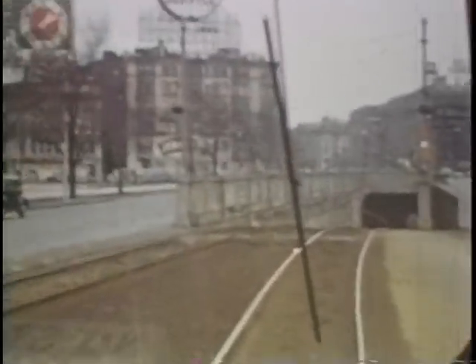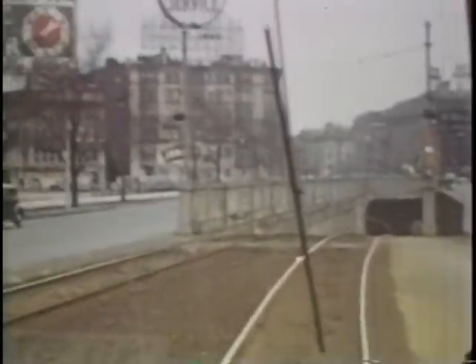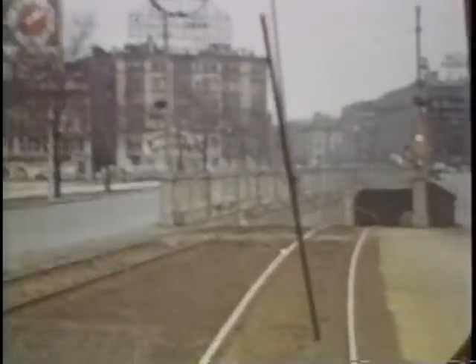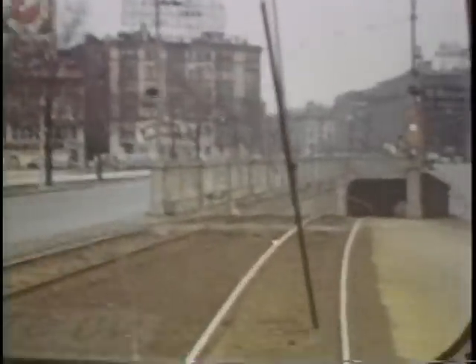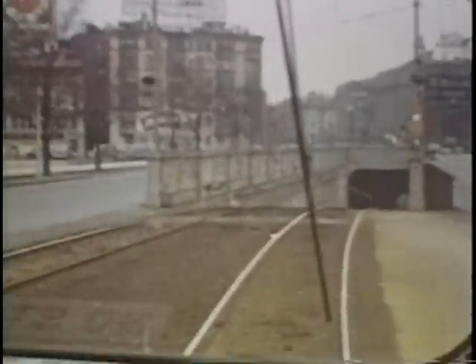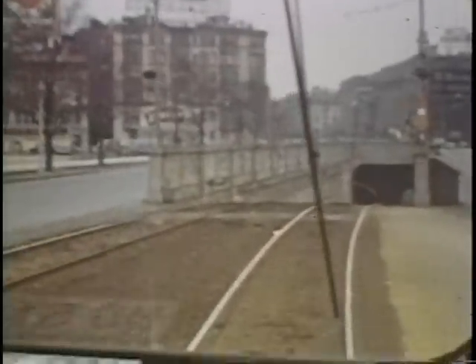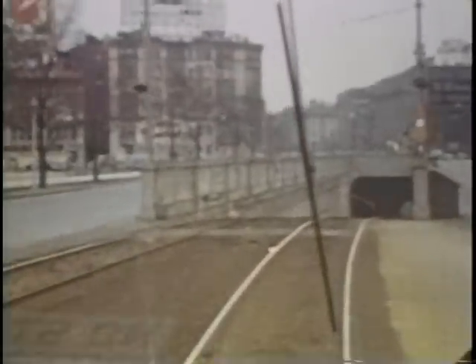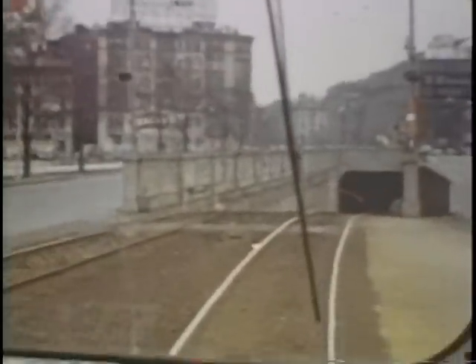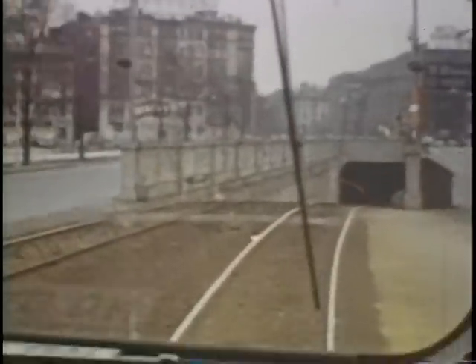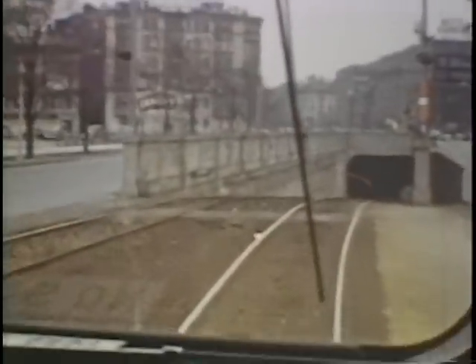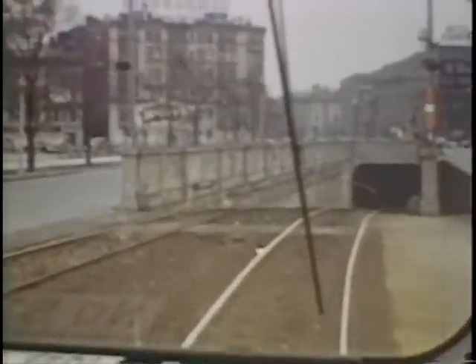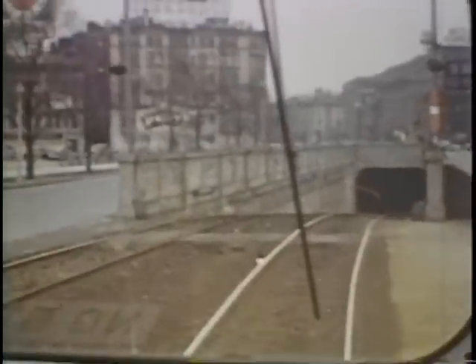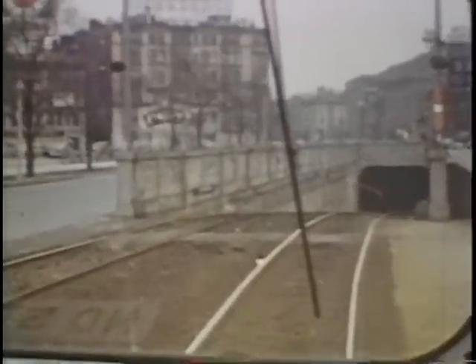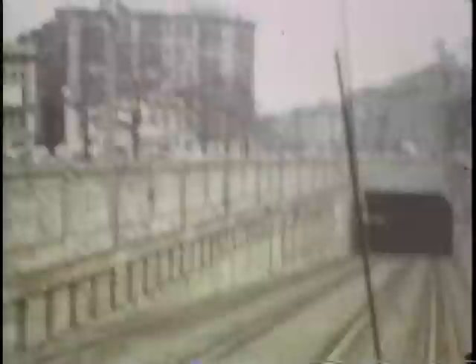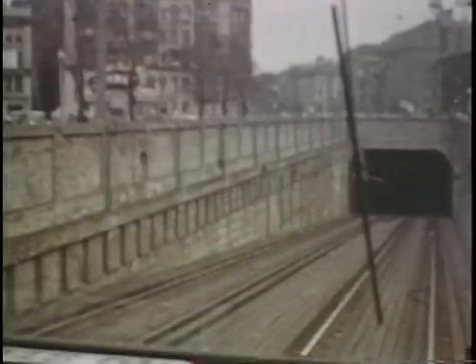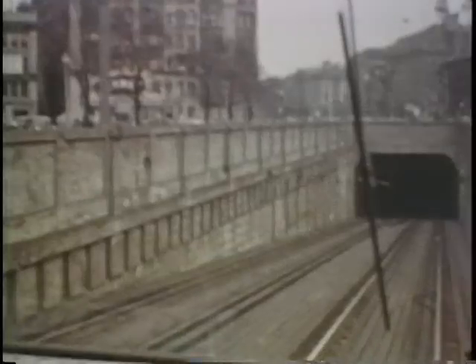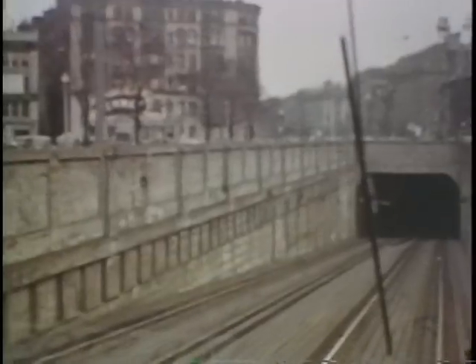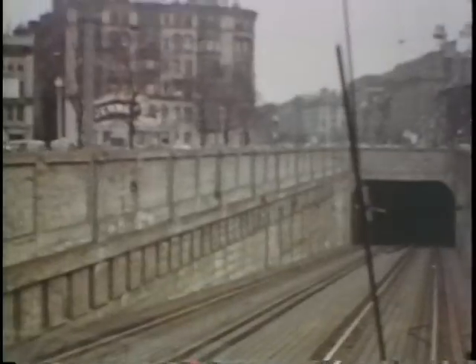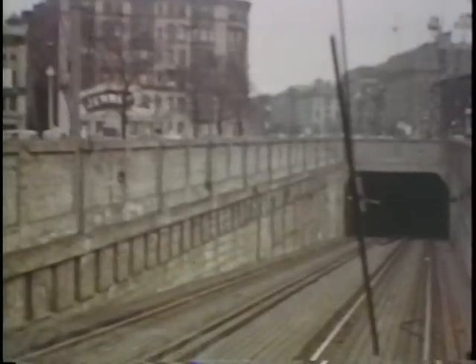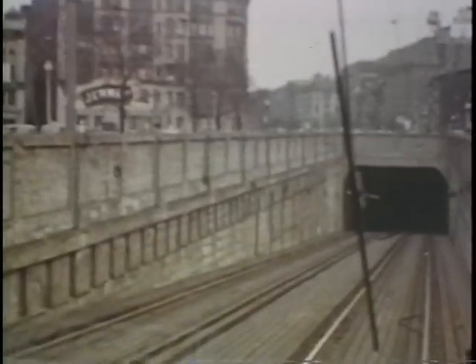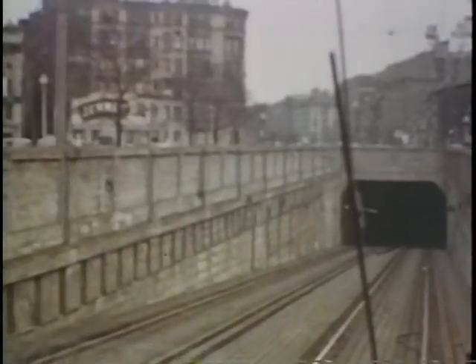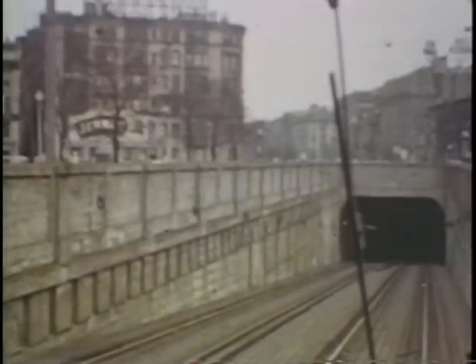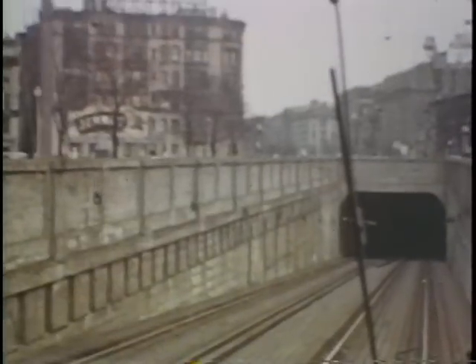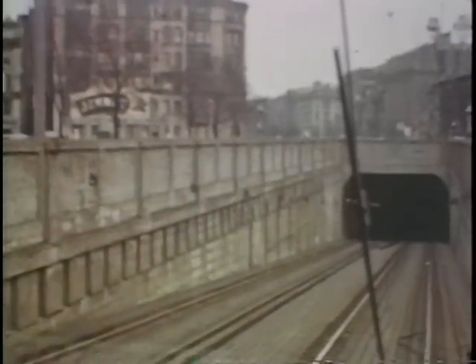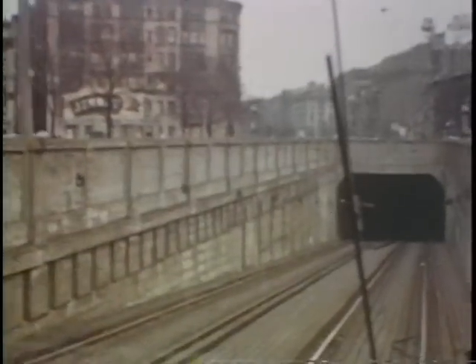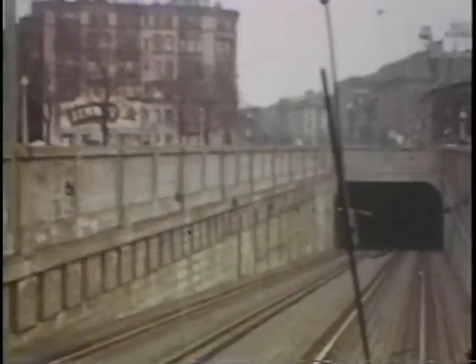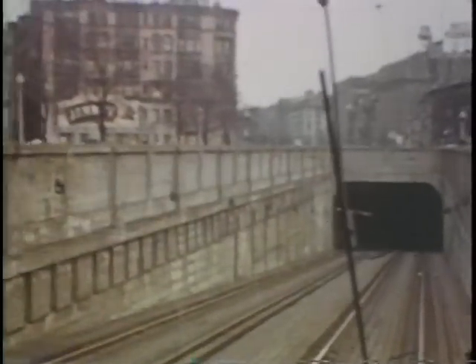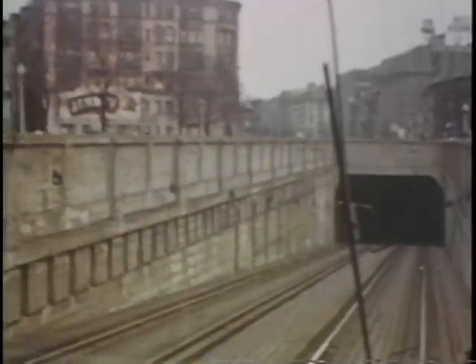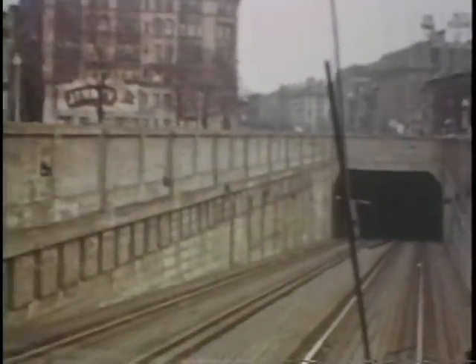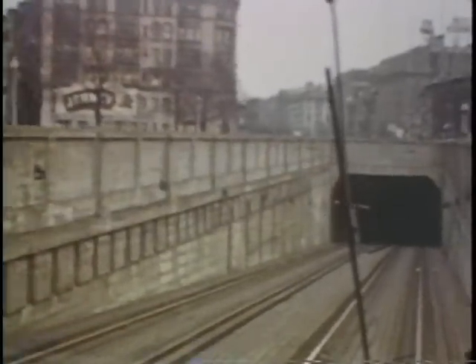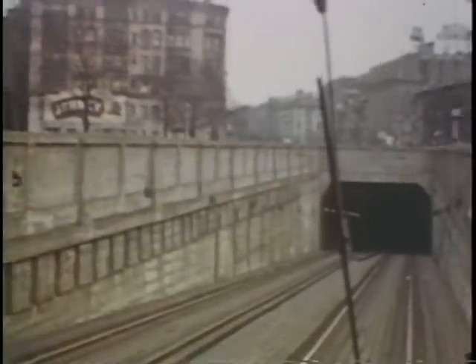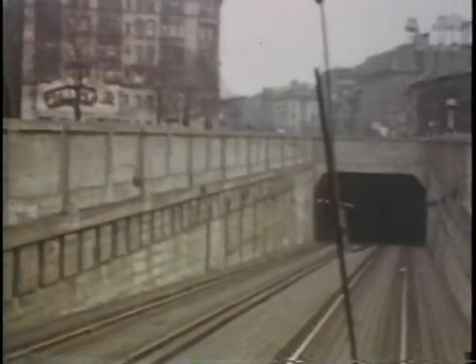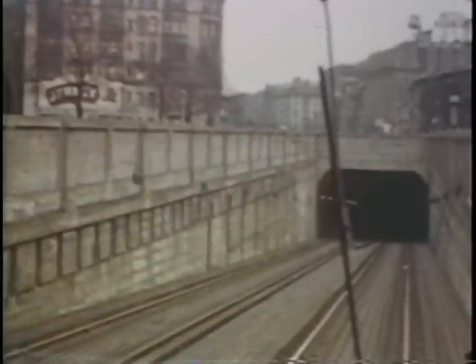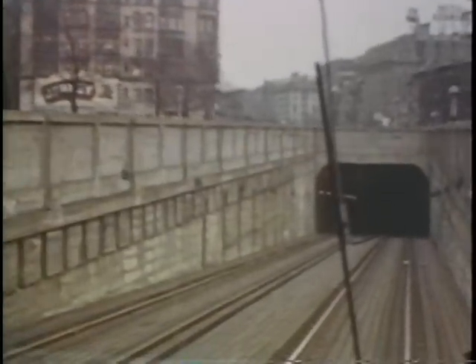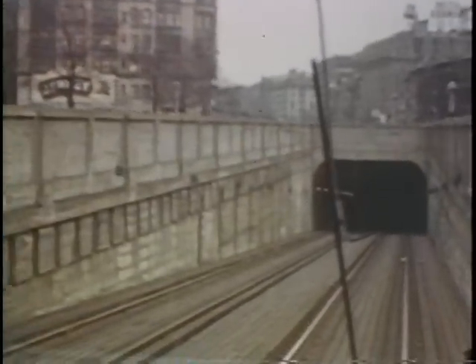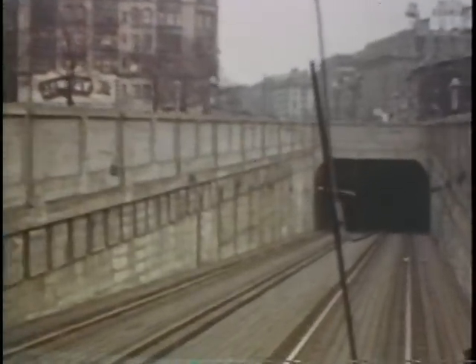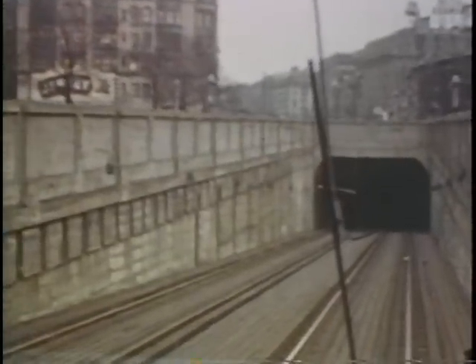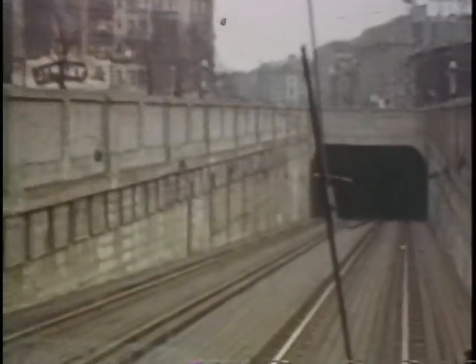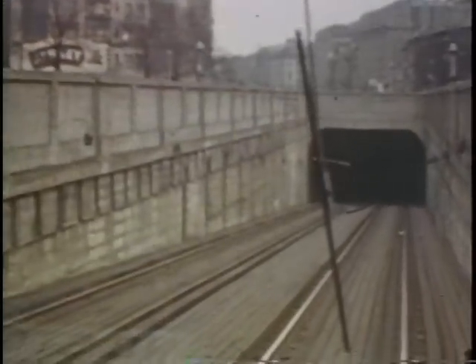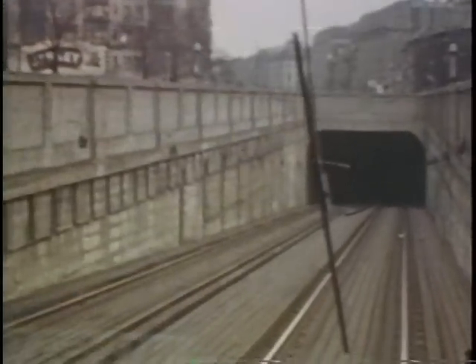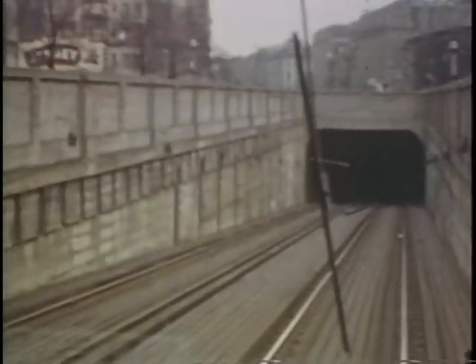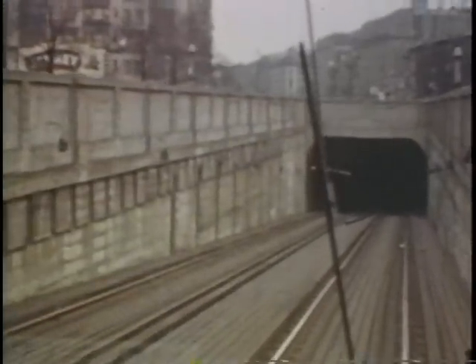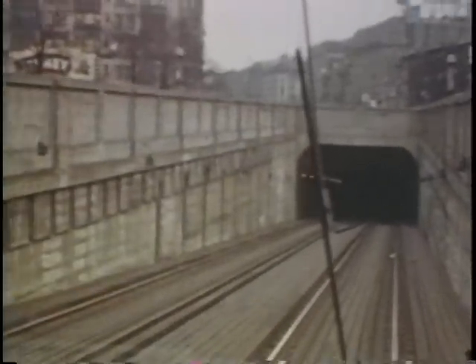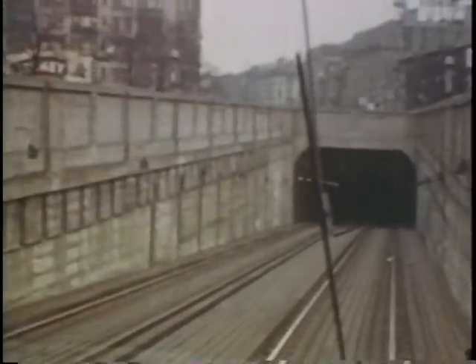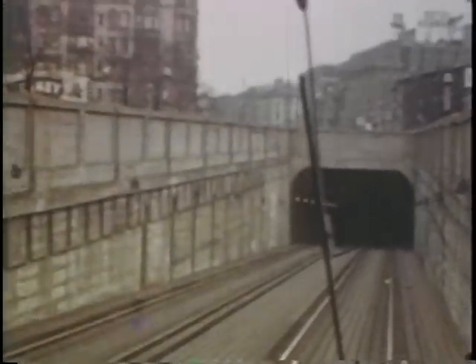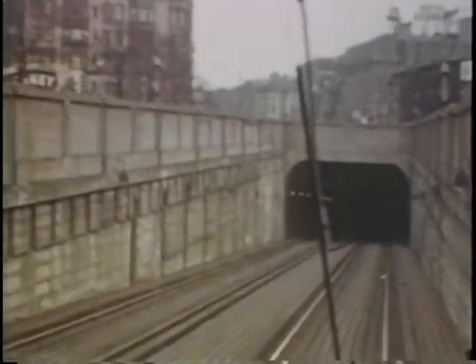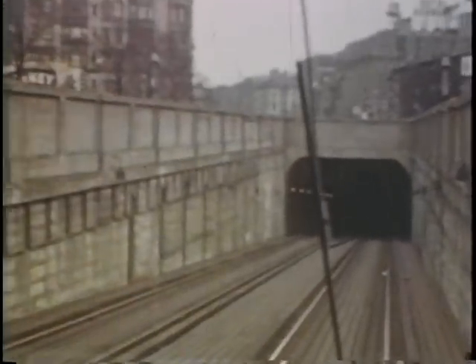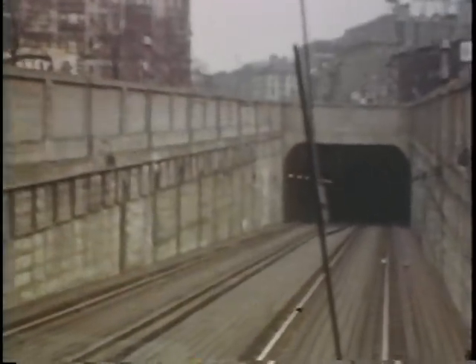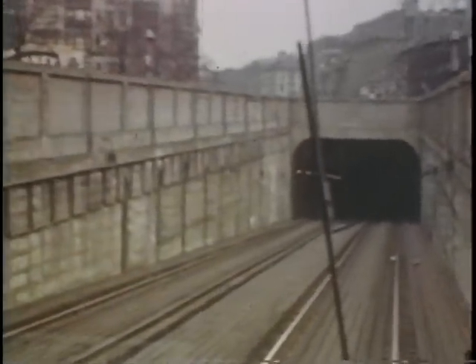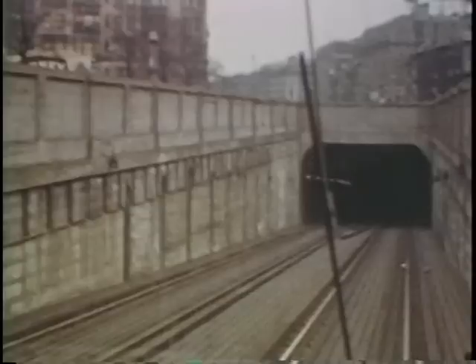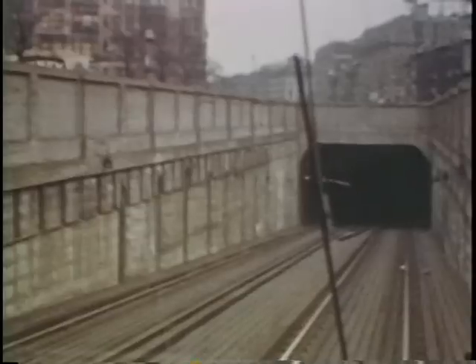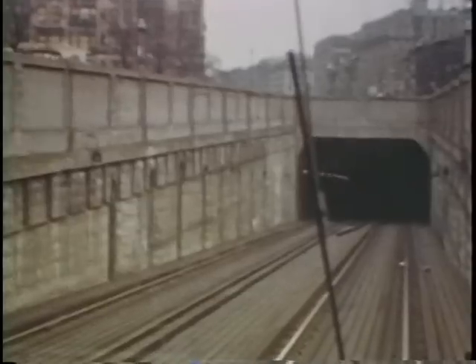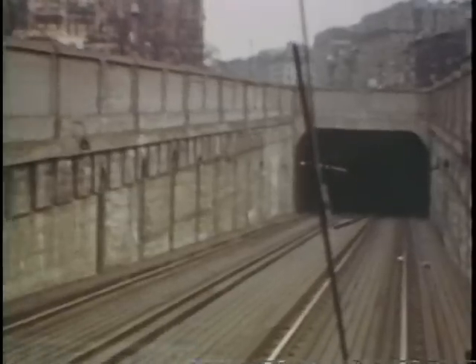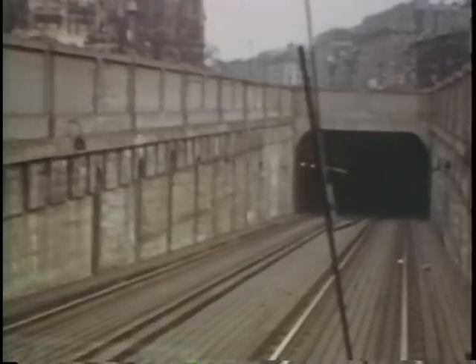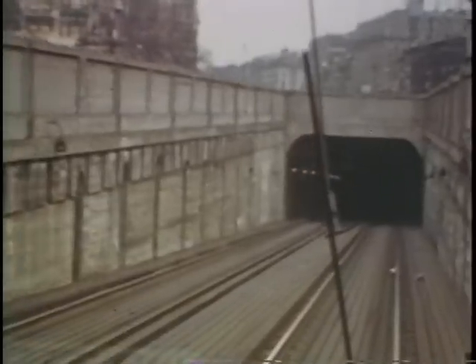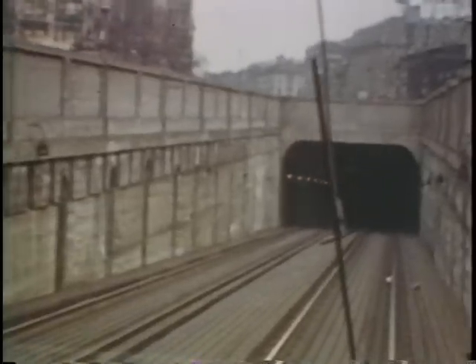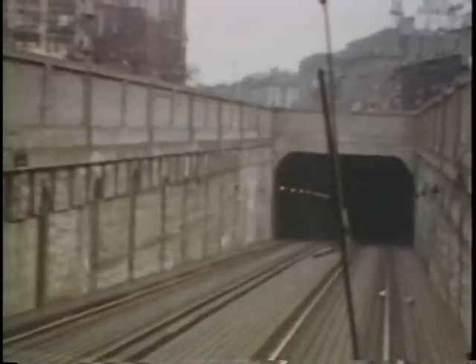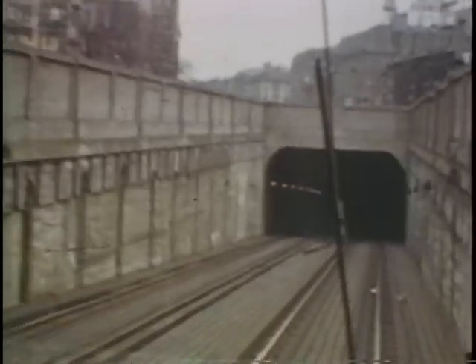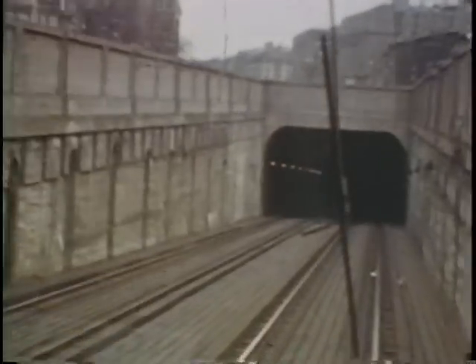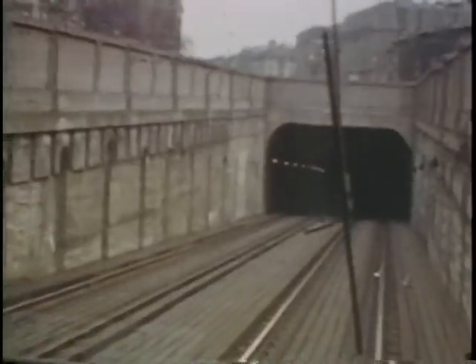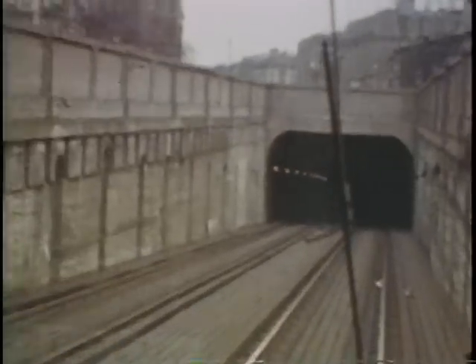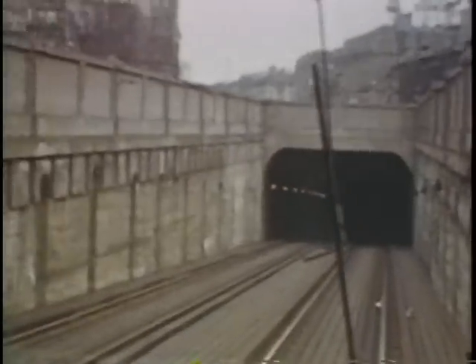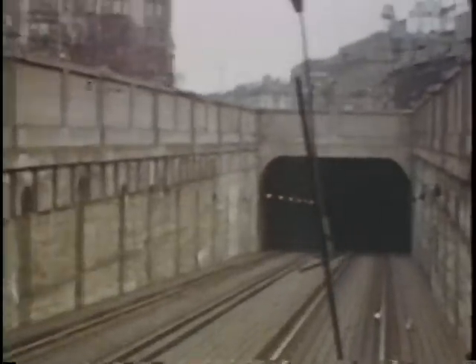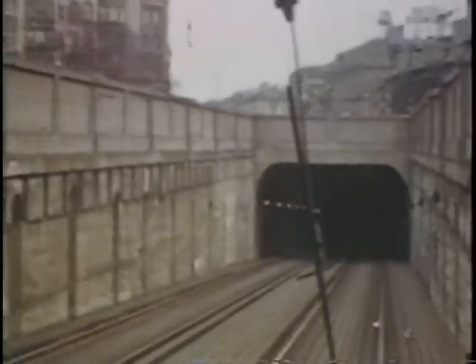Blandford Street, coming in through the Commonwealth Avenue tunnel portal. At that time, the portal was covered in planking, unlike the way it exists today.